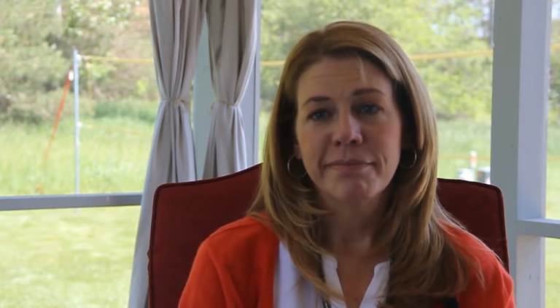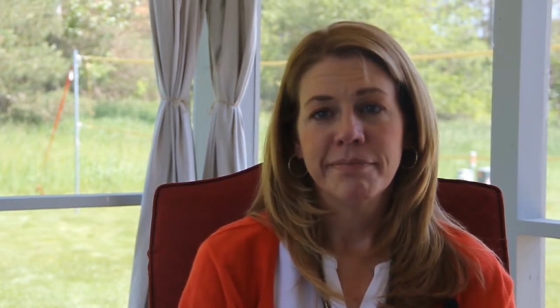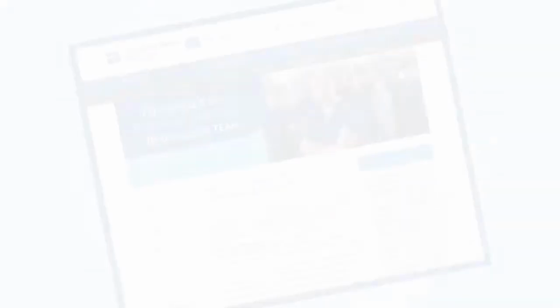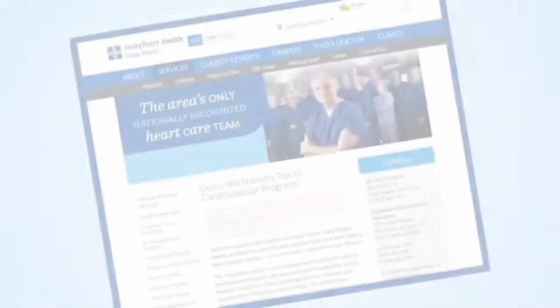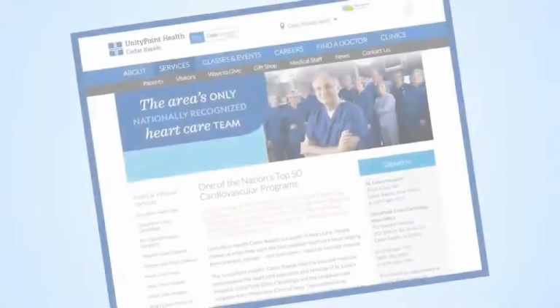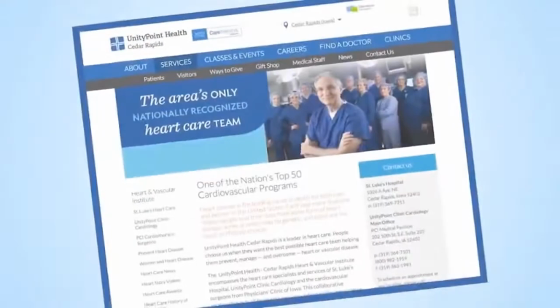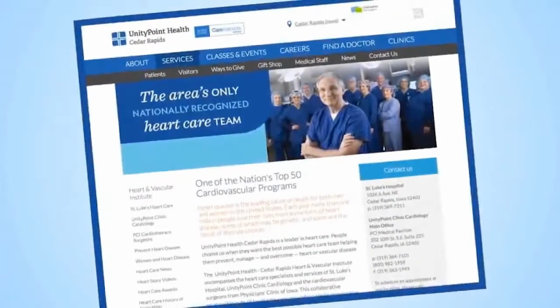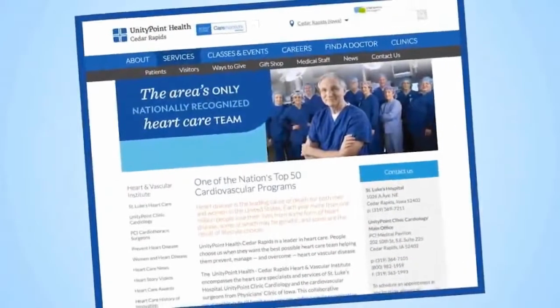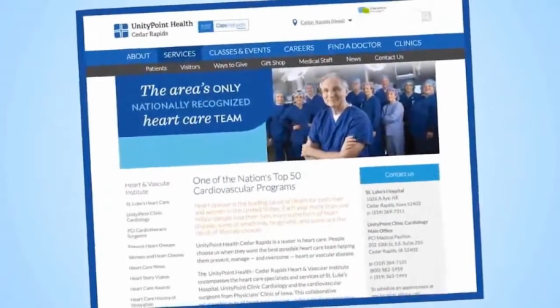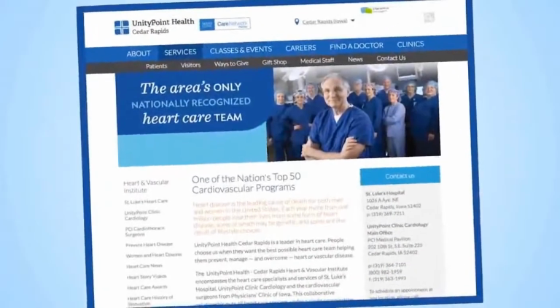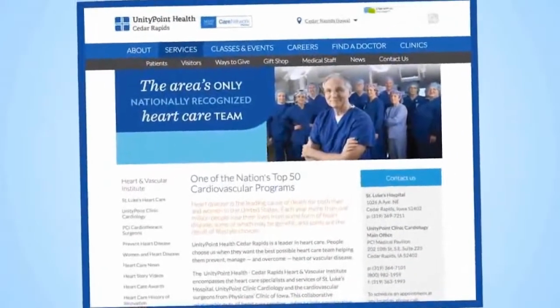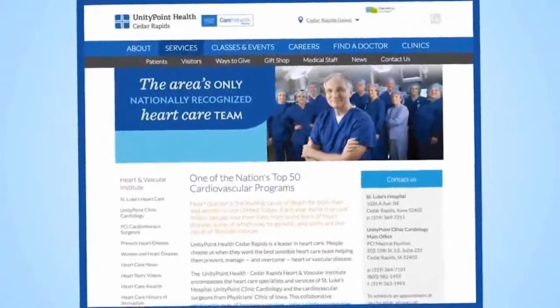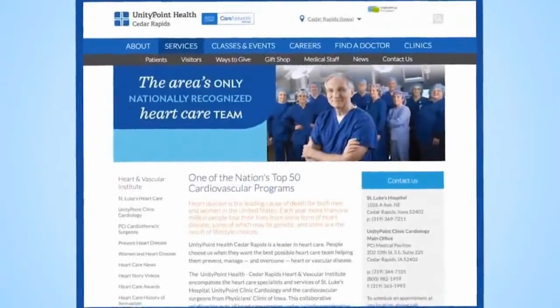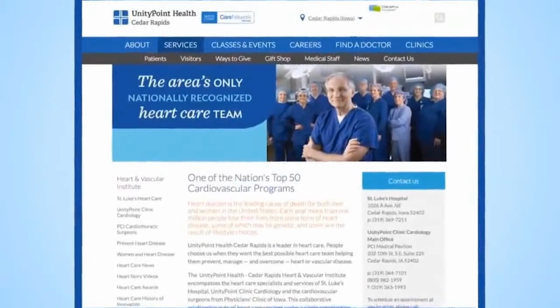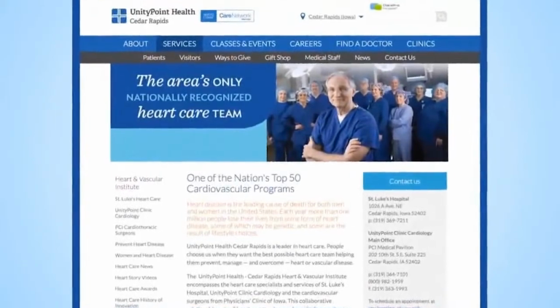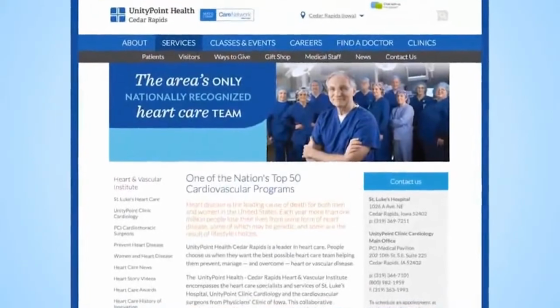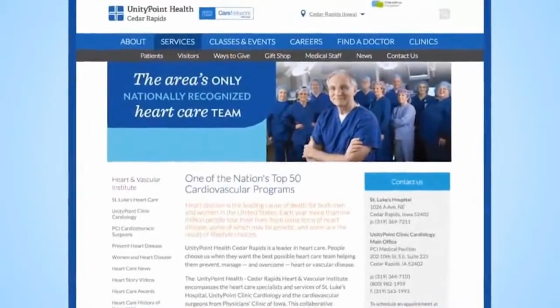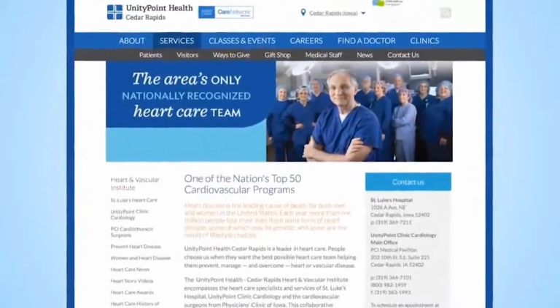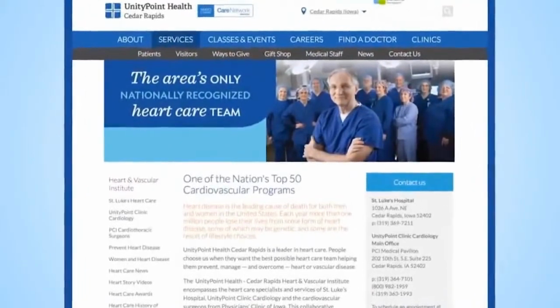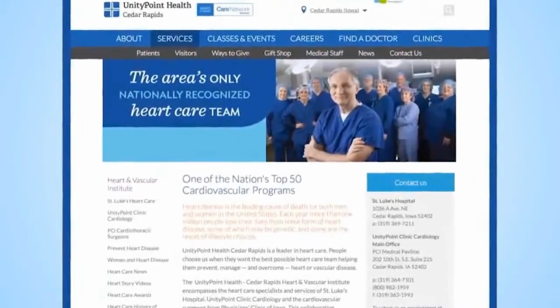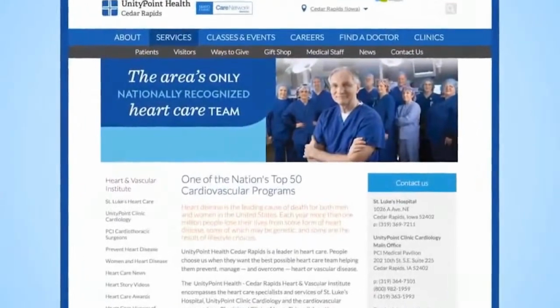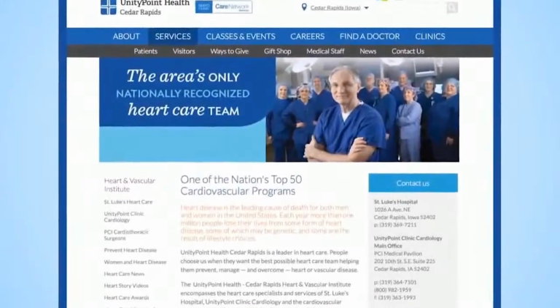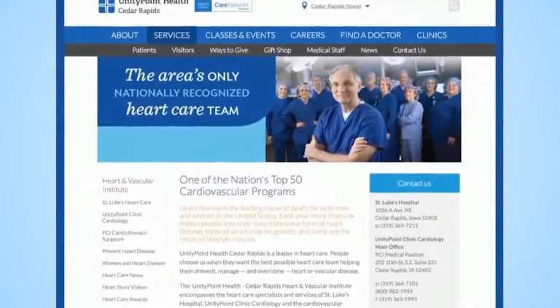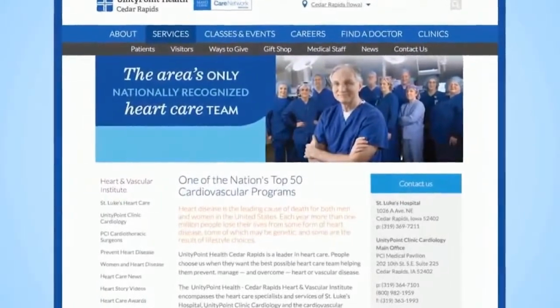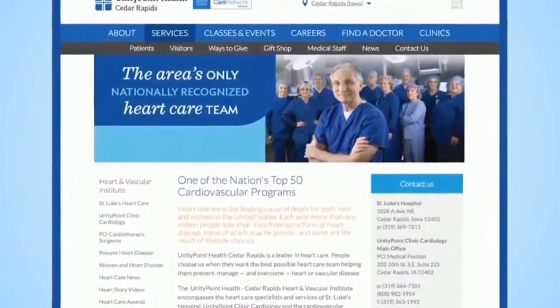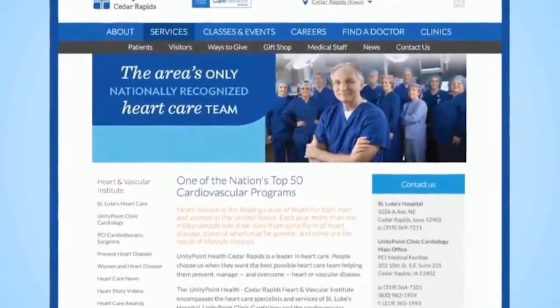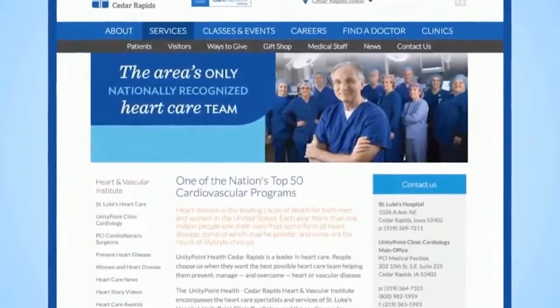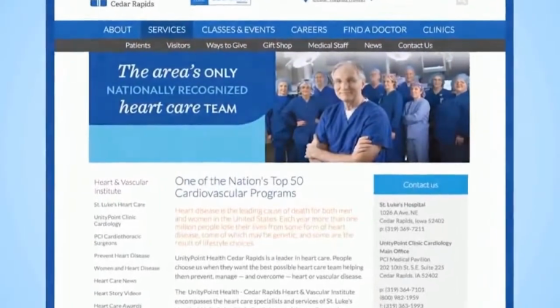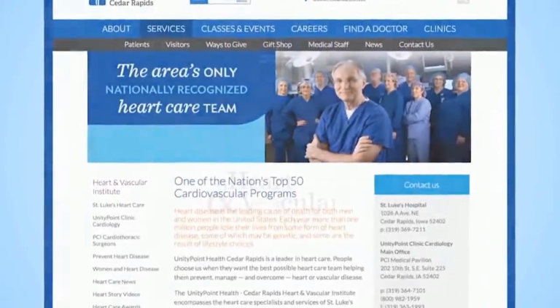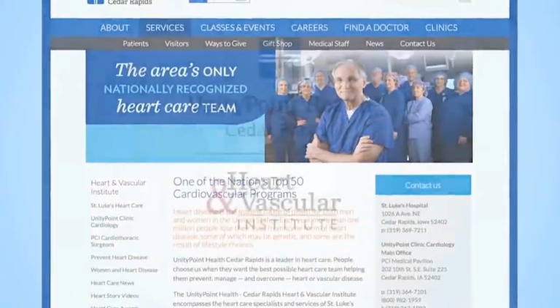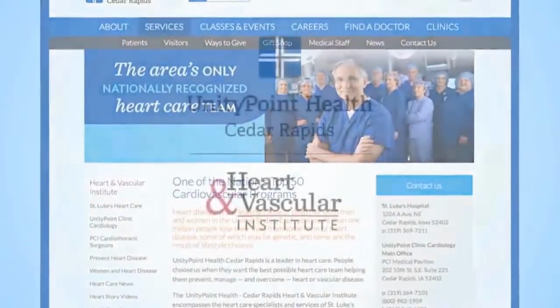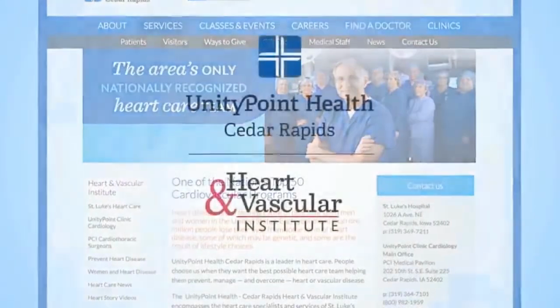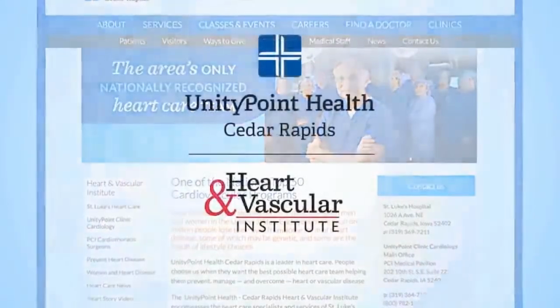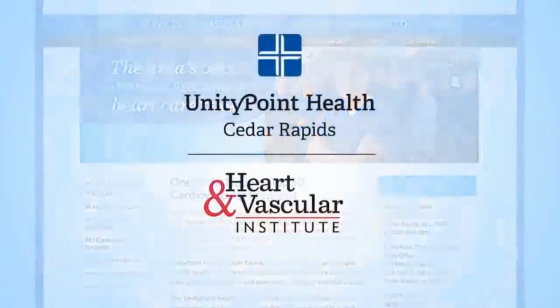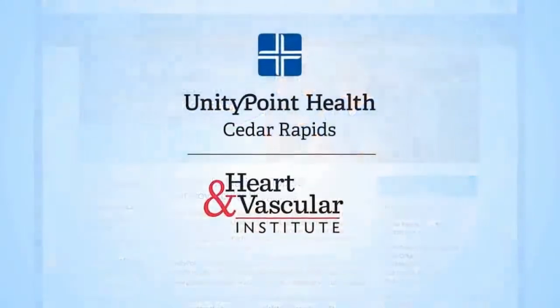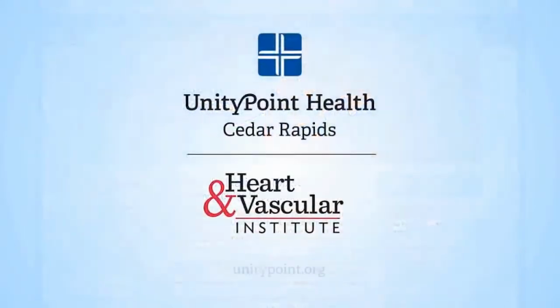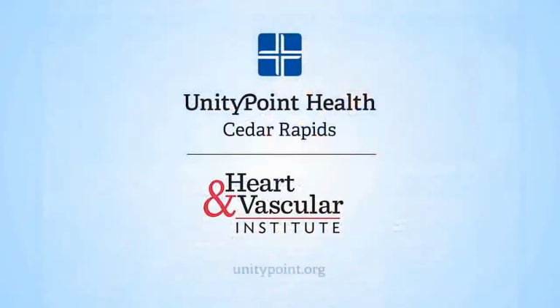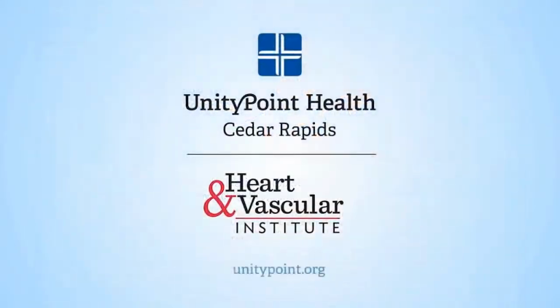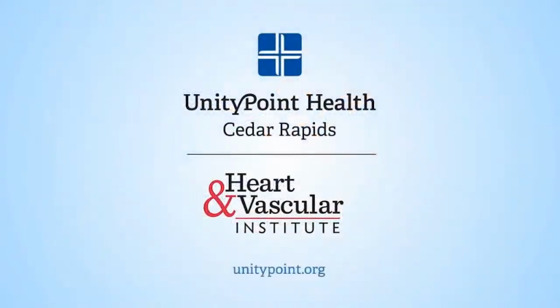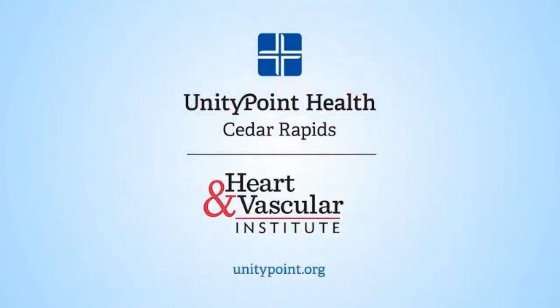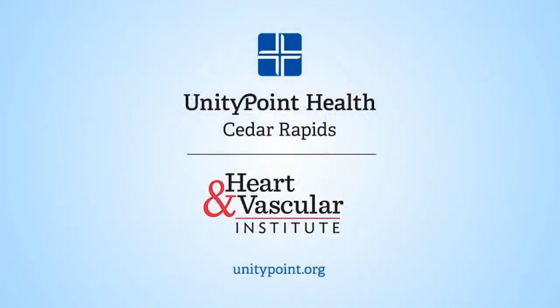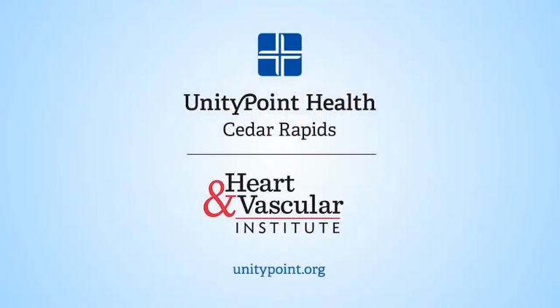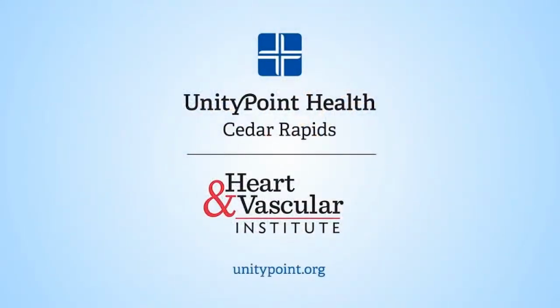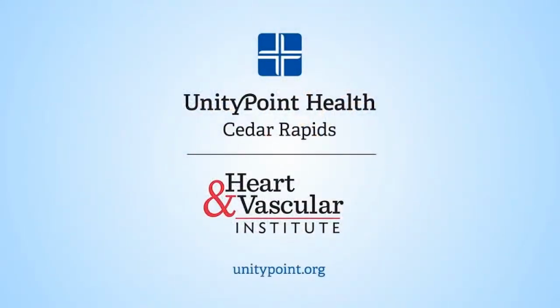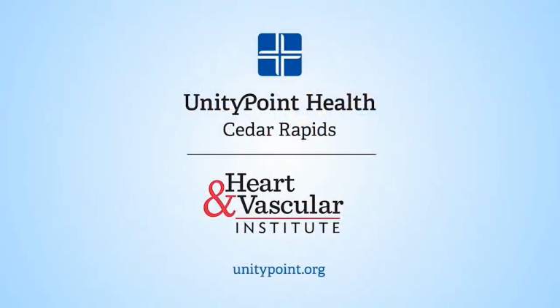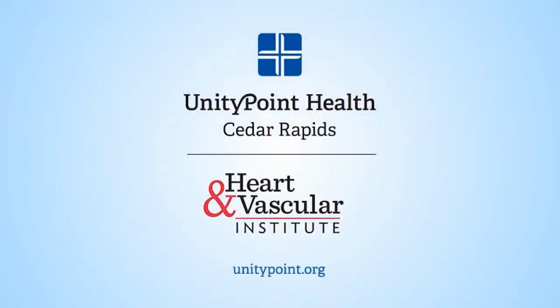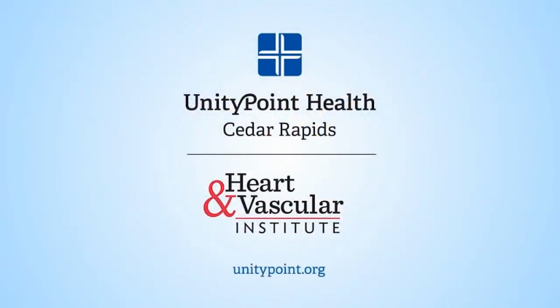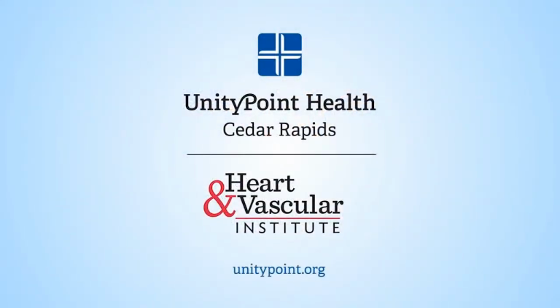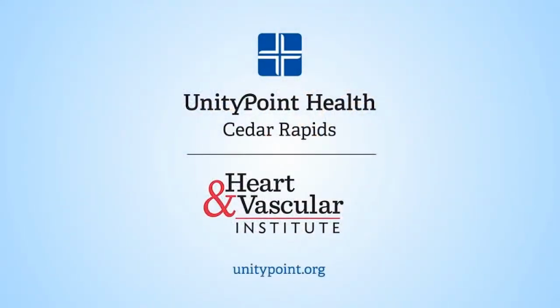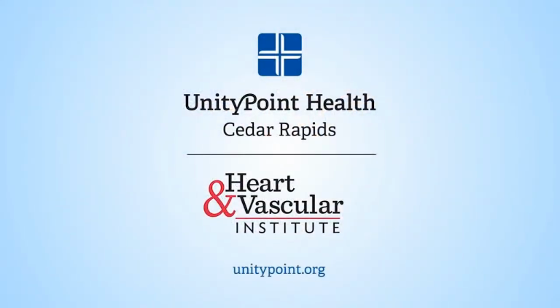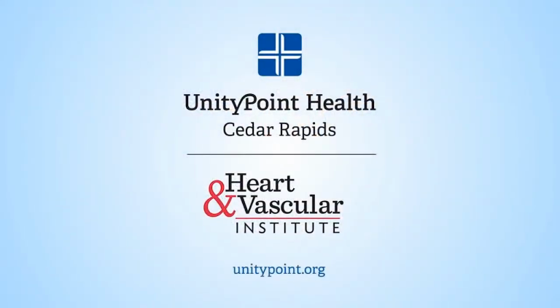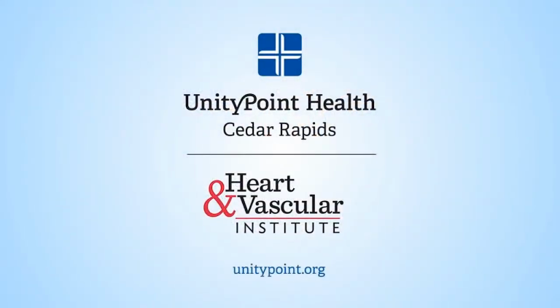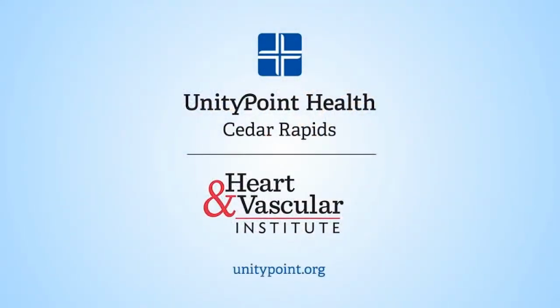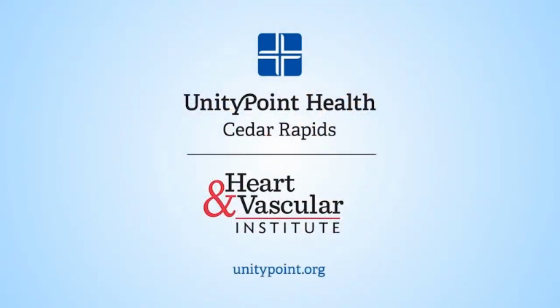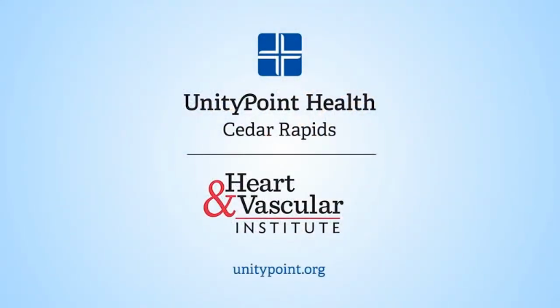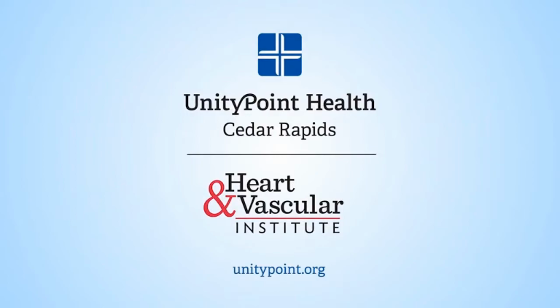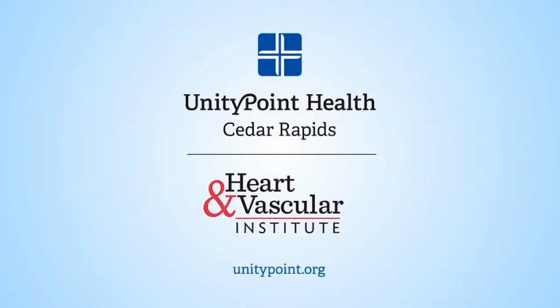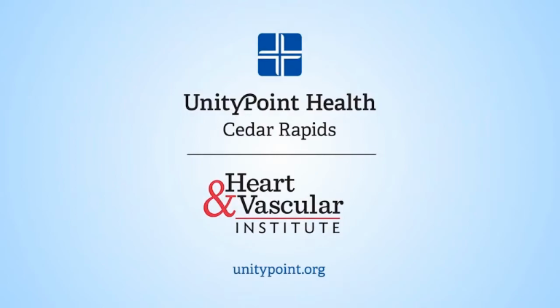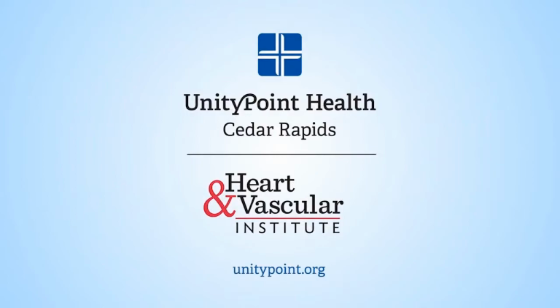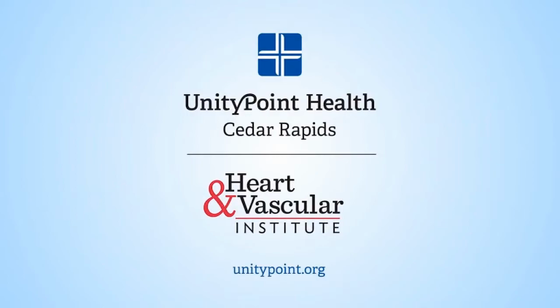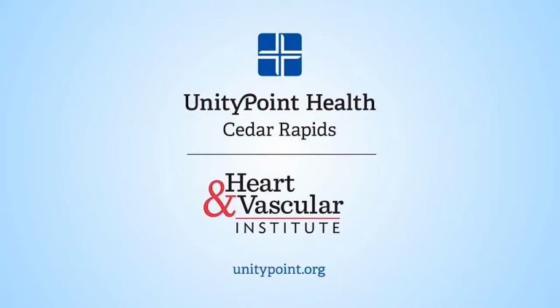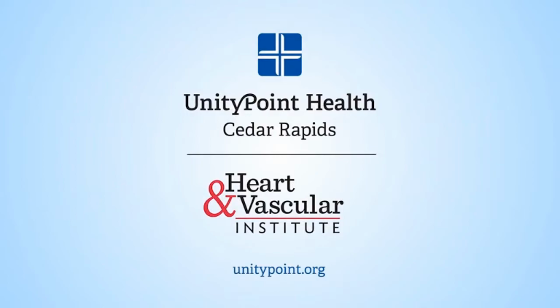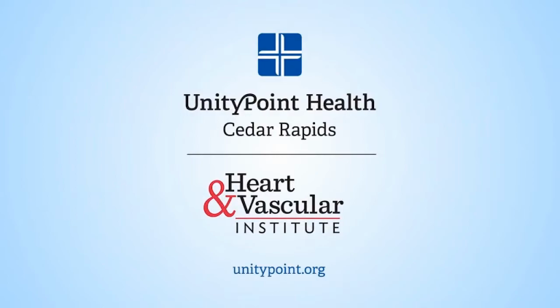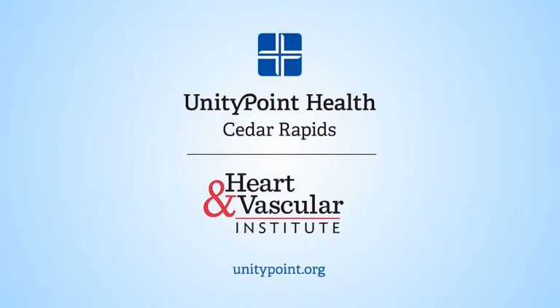We invite you to learn more about UnityPoint Health St. Luke's Hospital Heart and Vascular Institute and how to prevent heart disease.